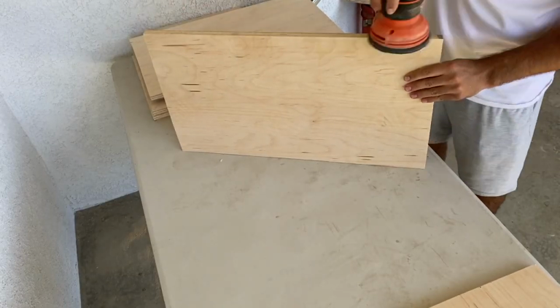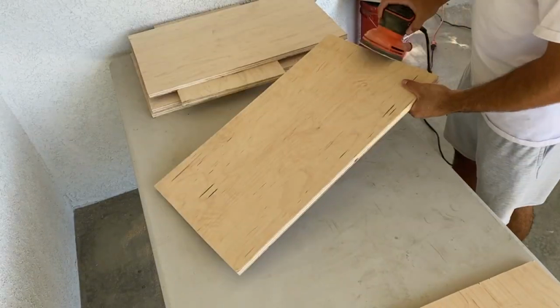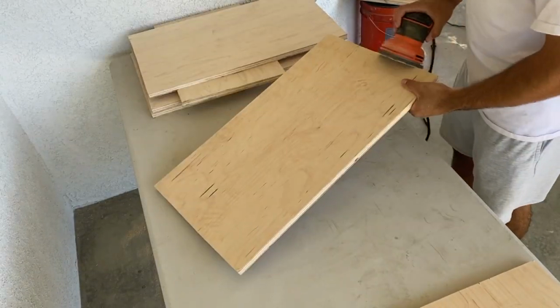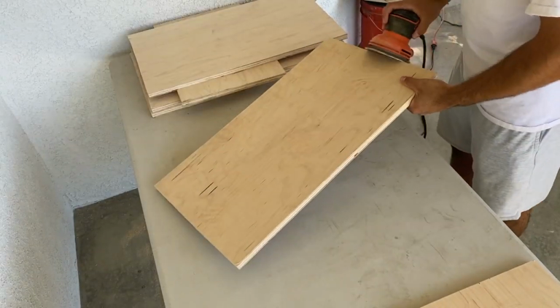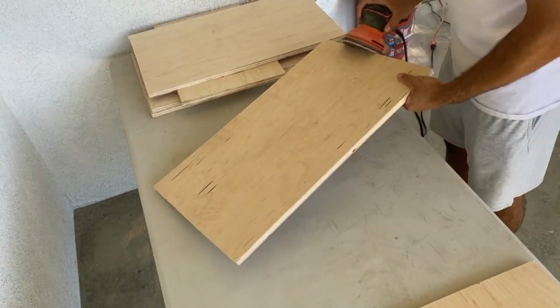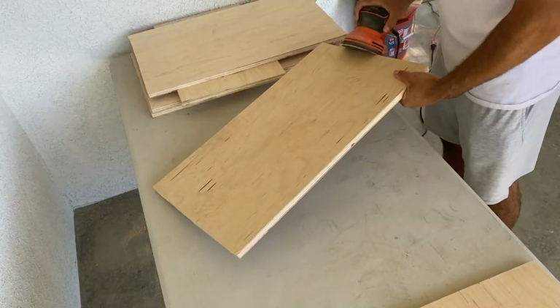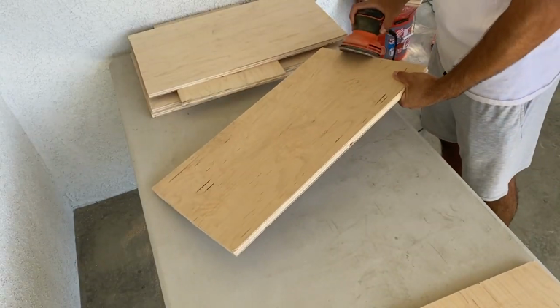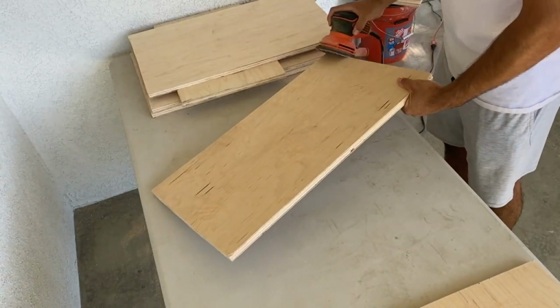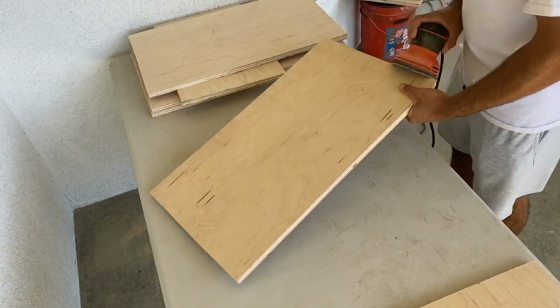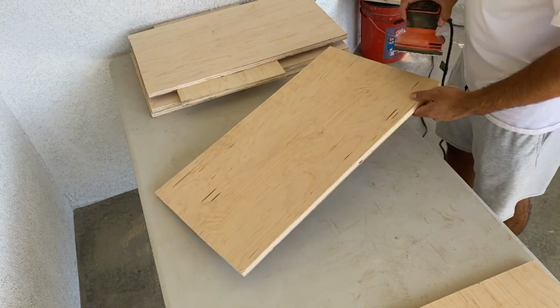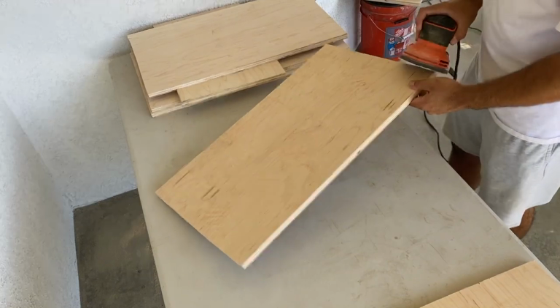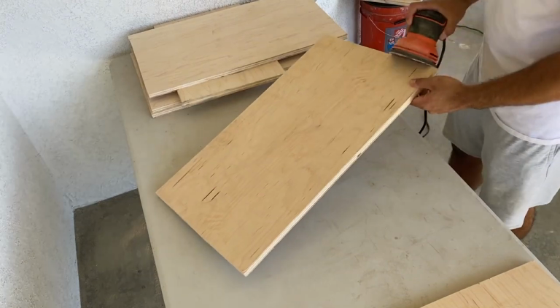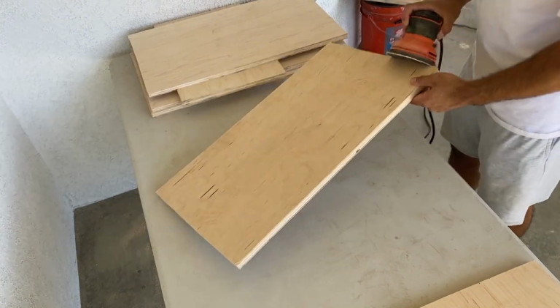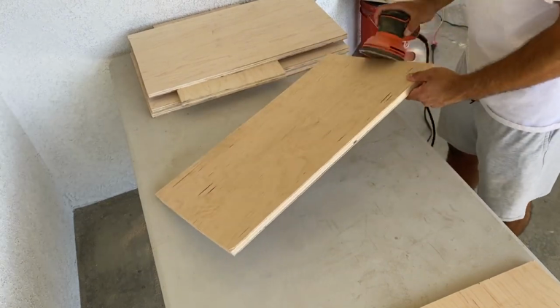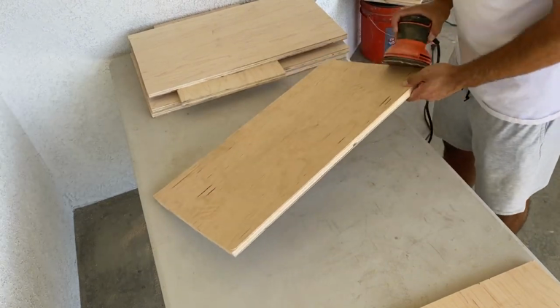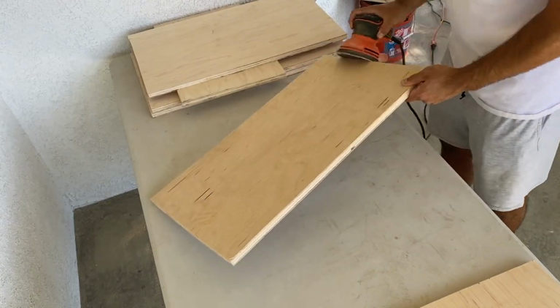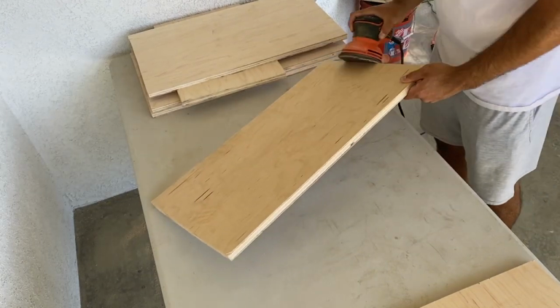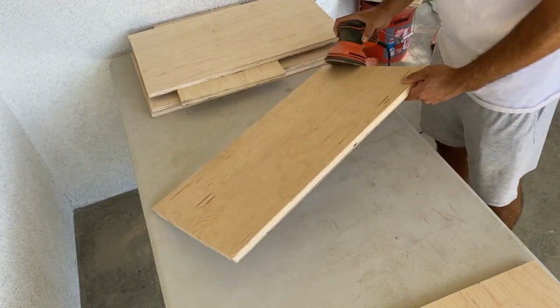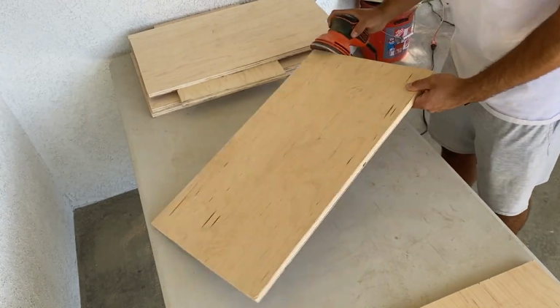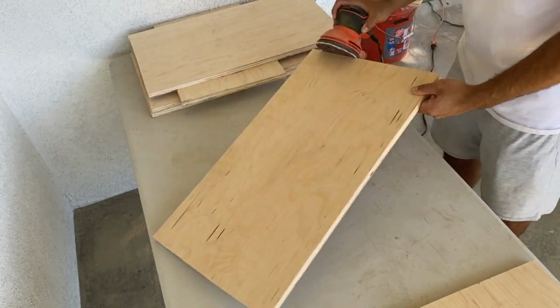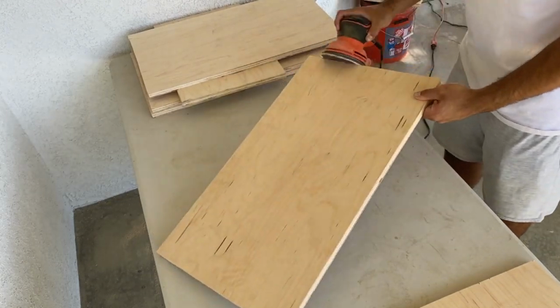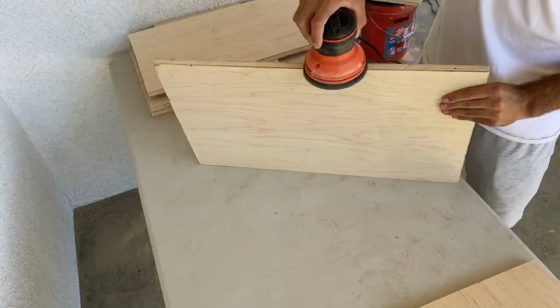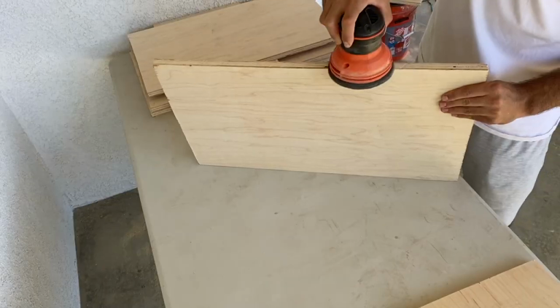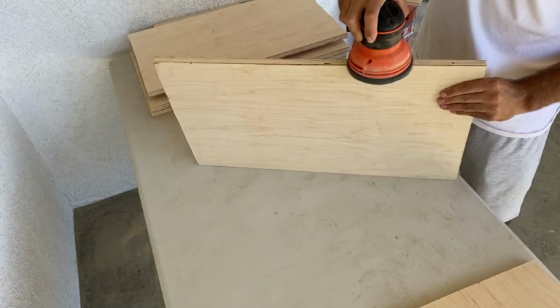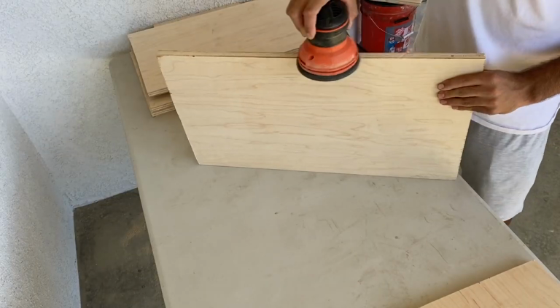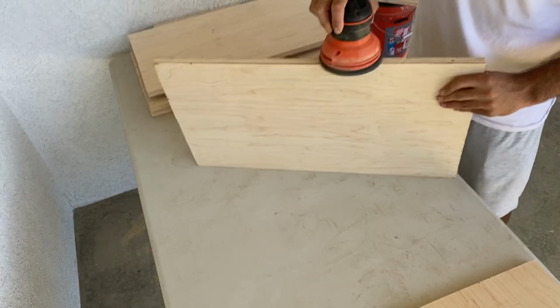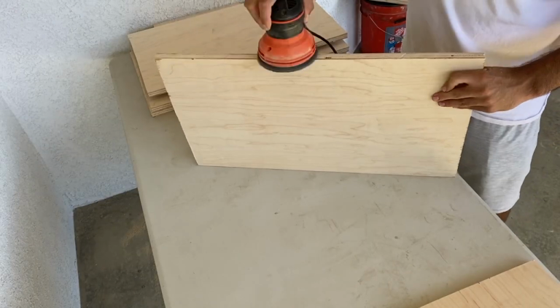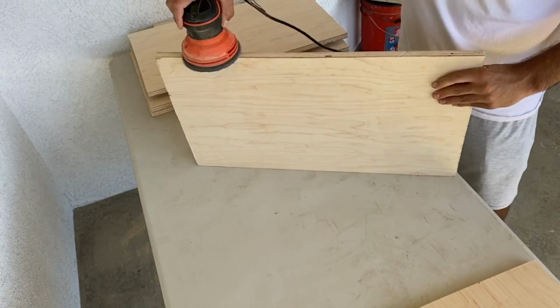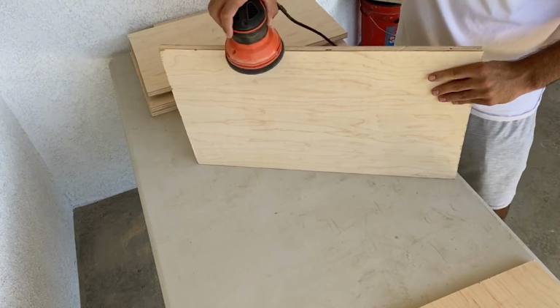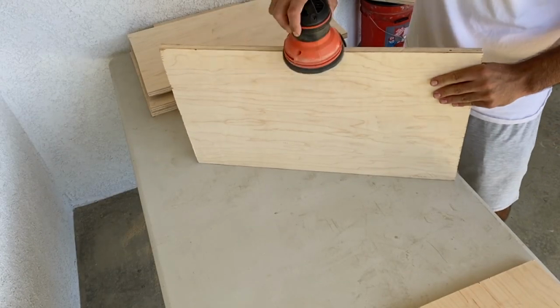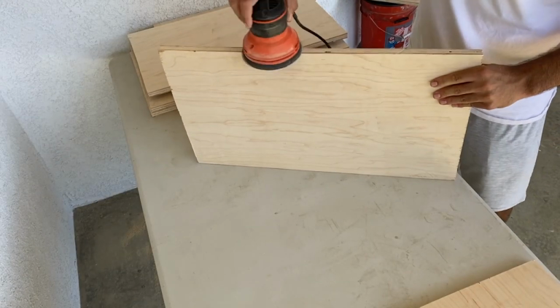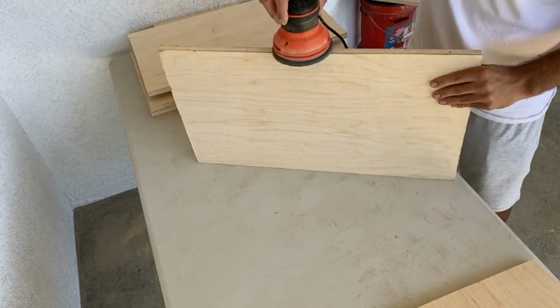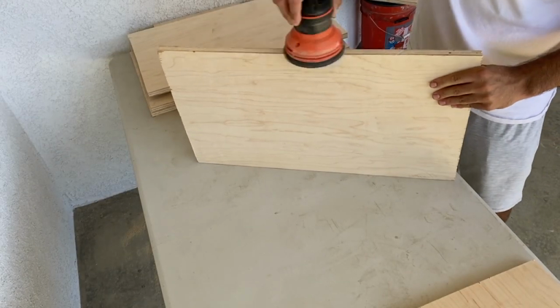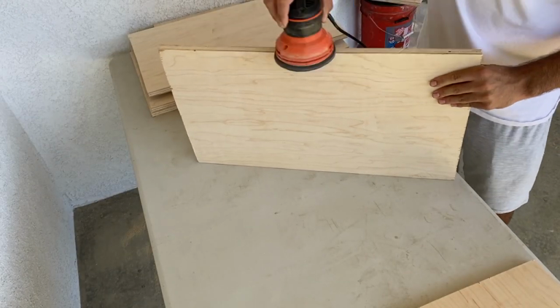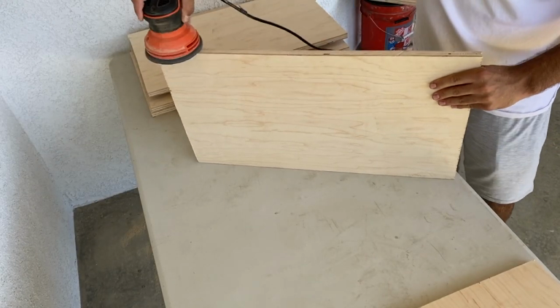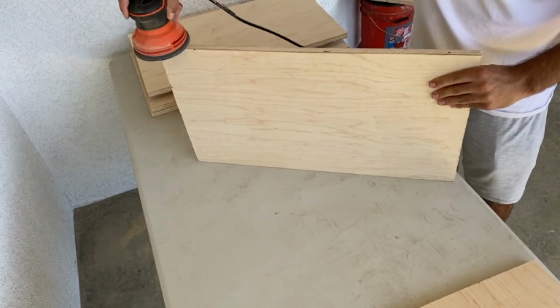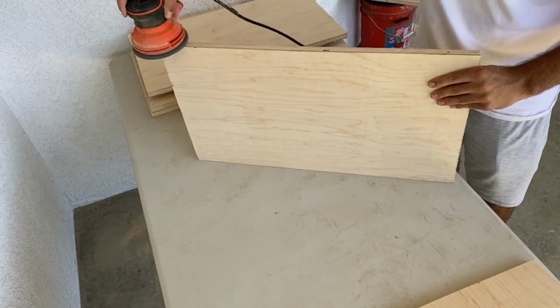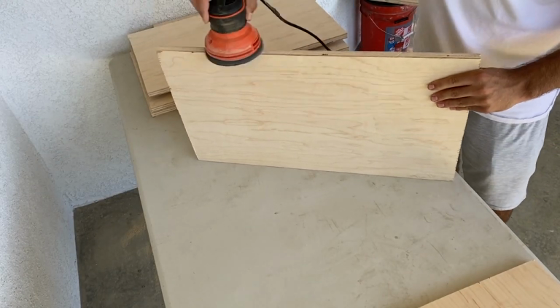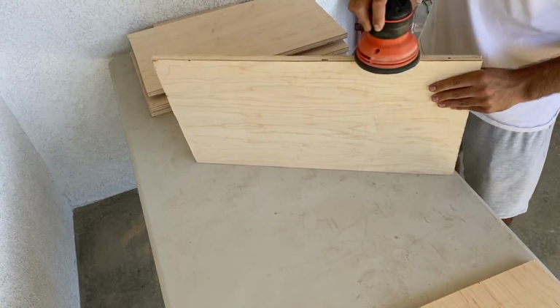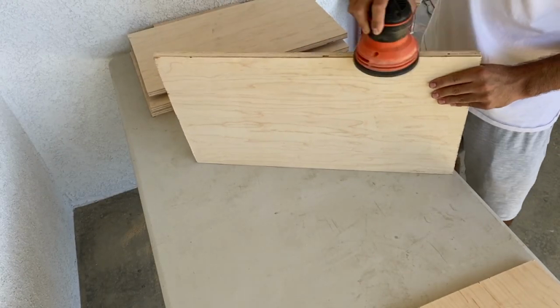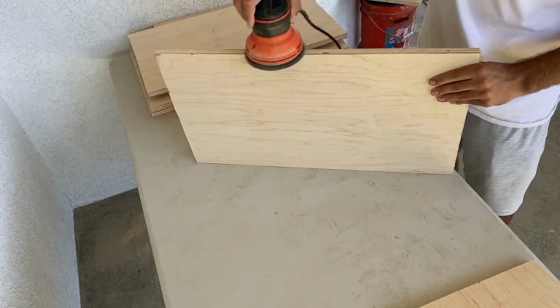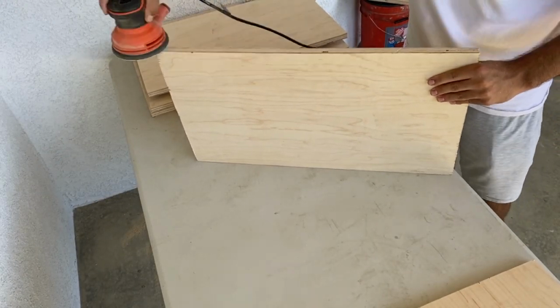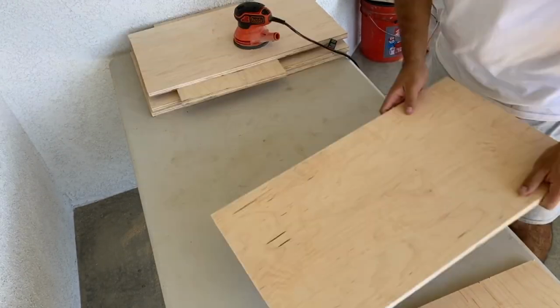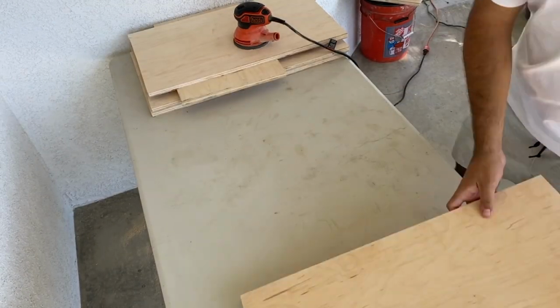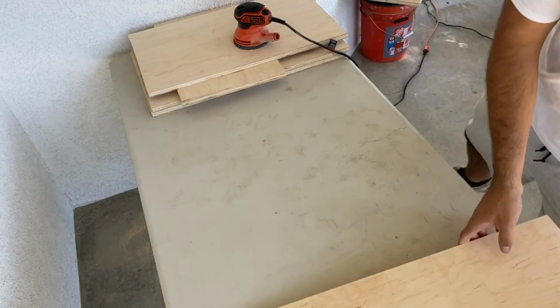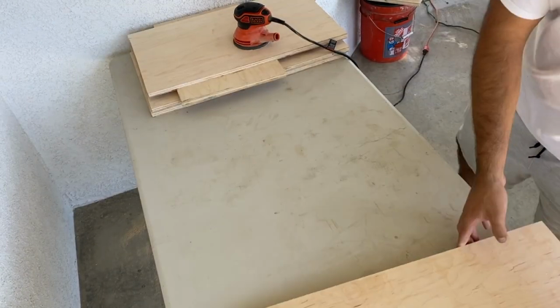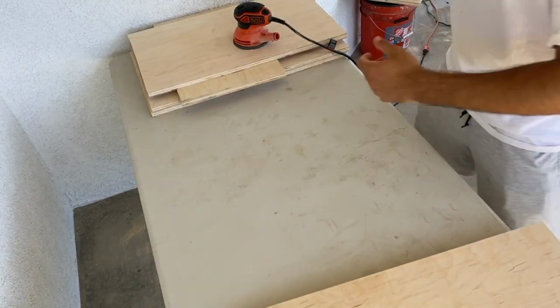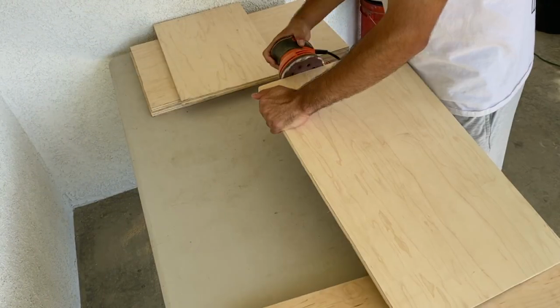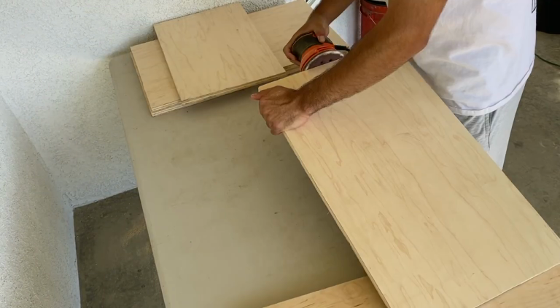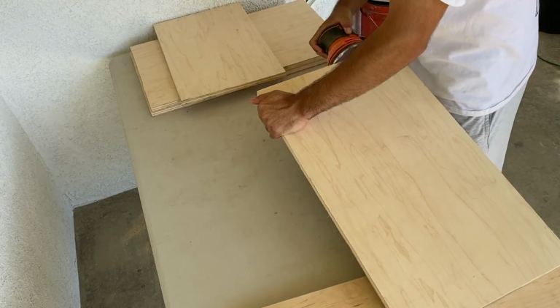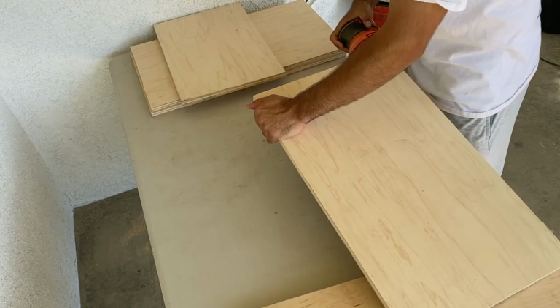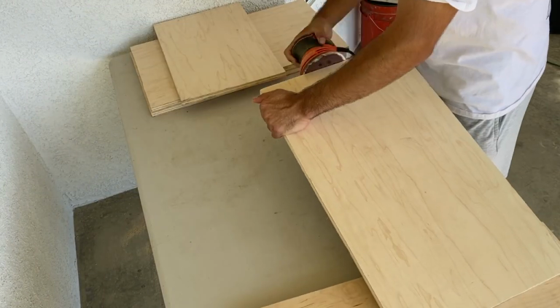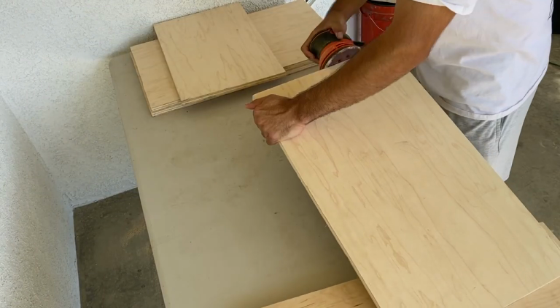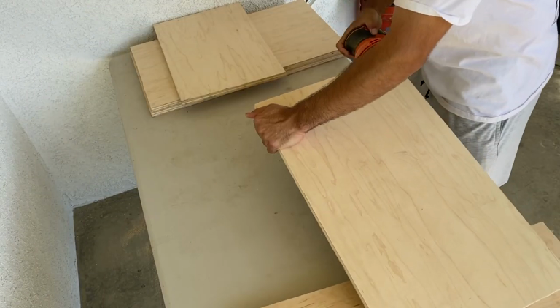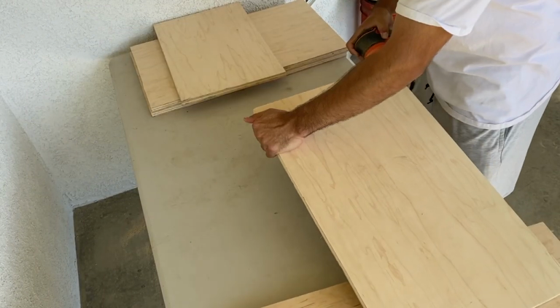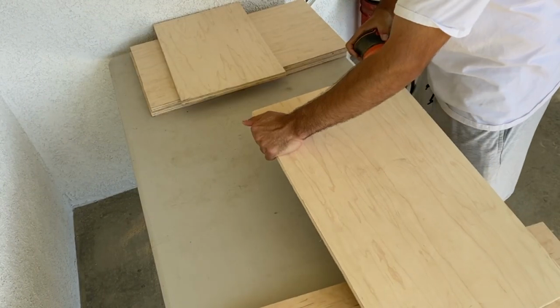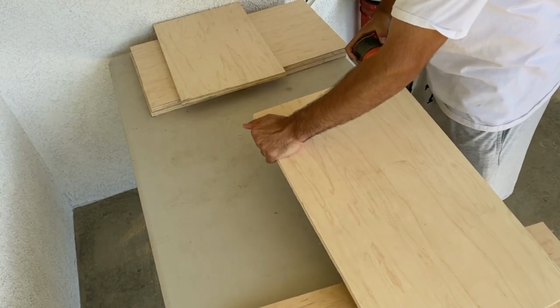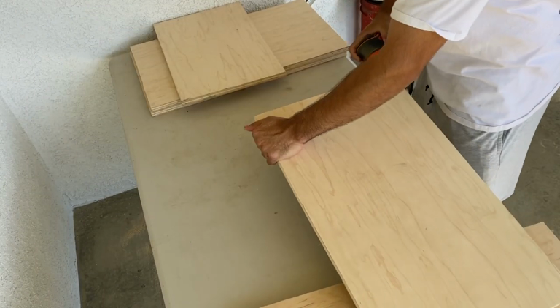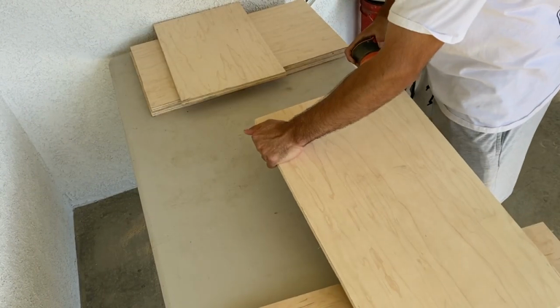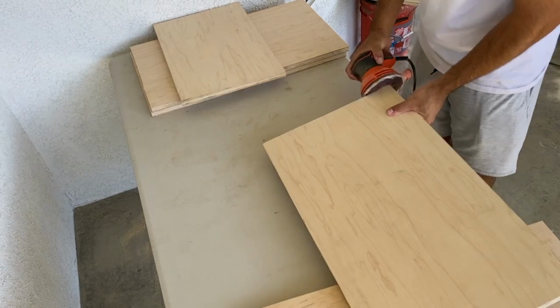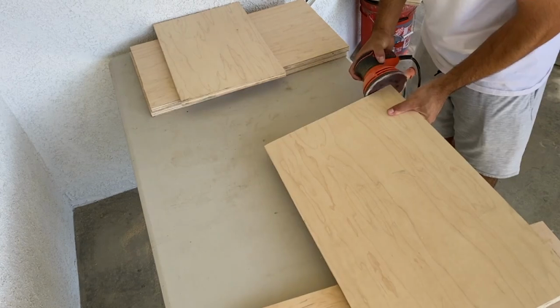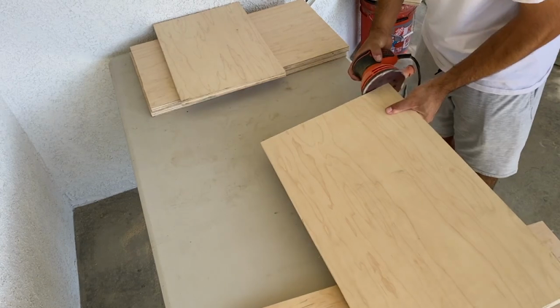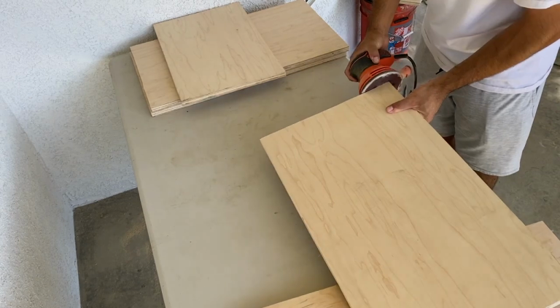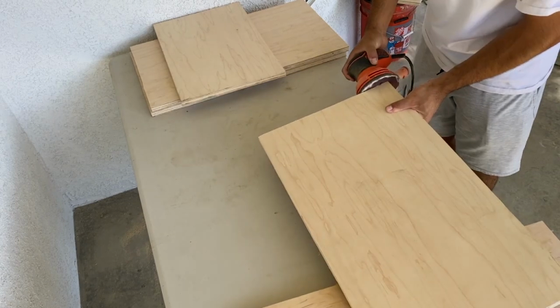After getting all the right size boards, I just gave all of them a quick sand. It doesn't have to be perfect because I went back and sanded everything at the end anyway.